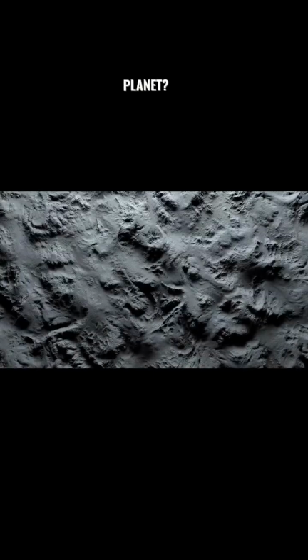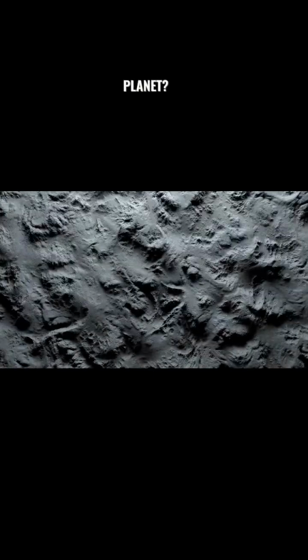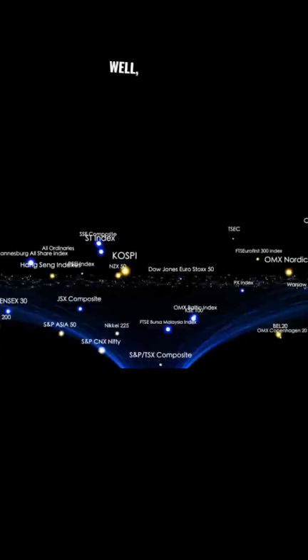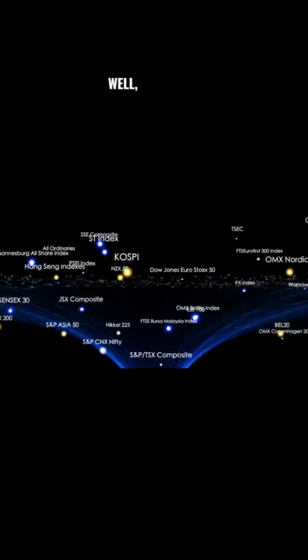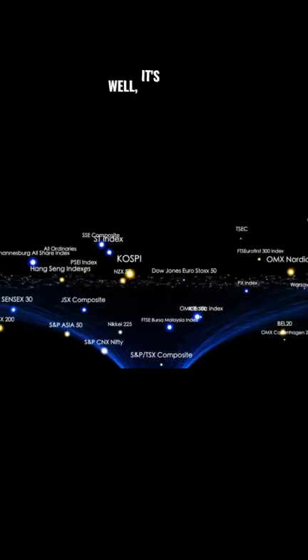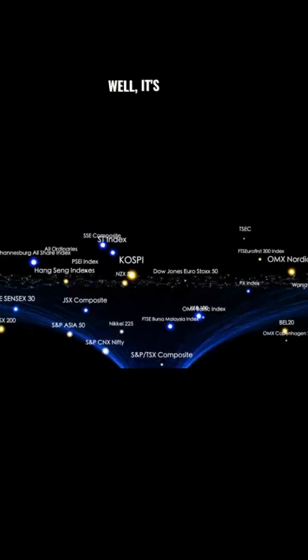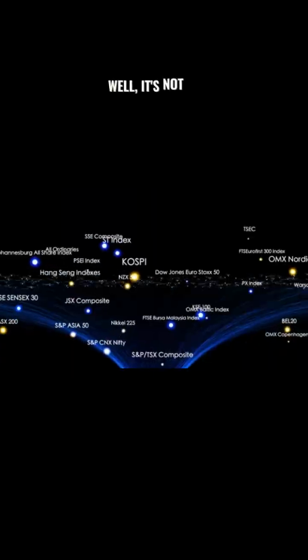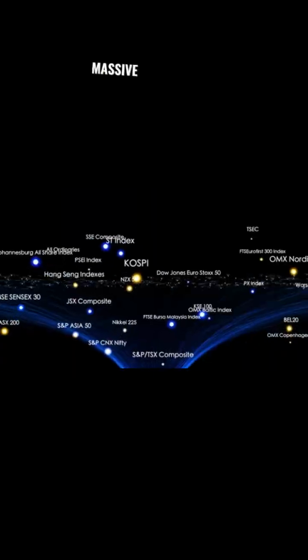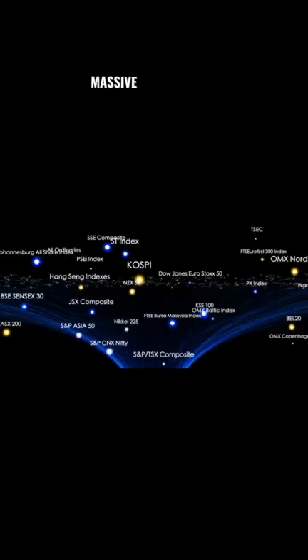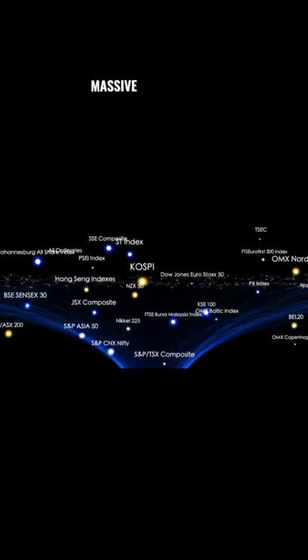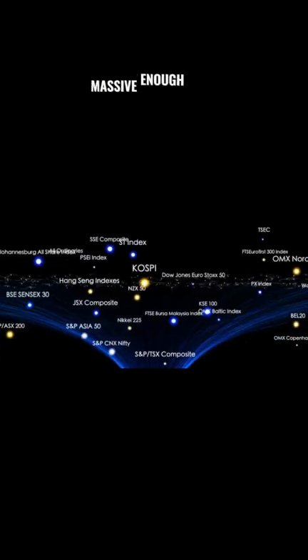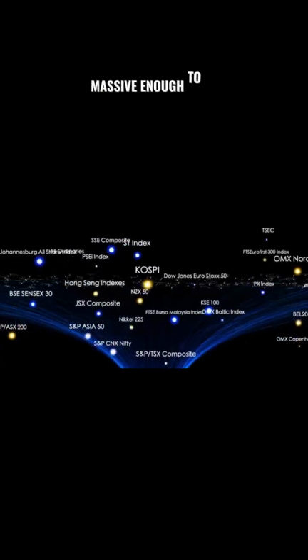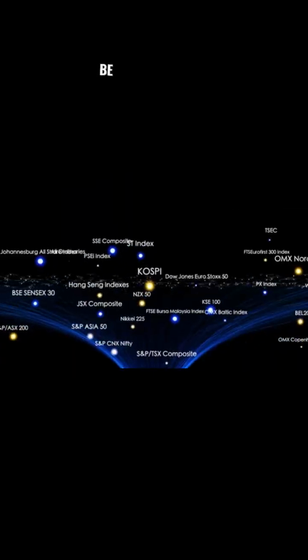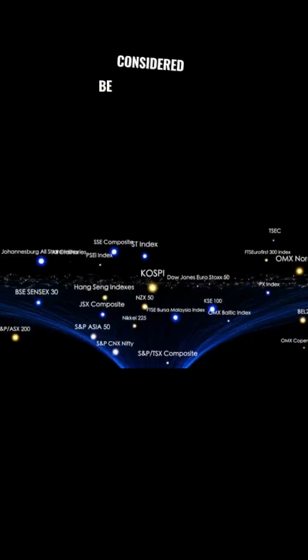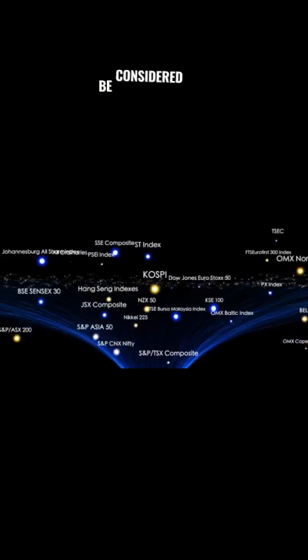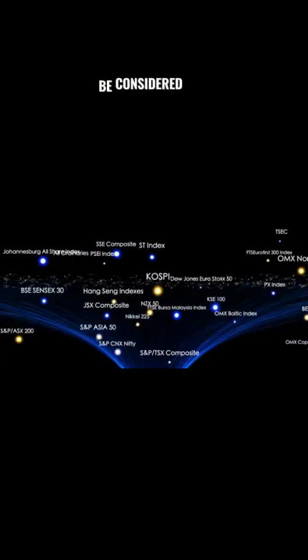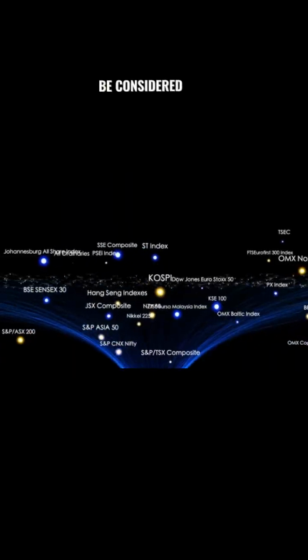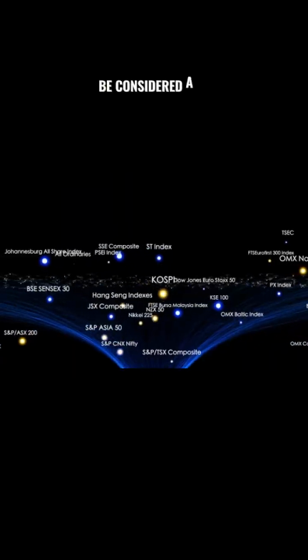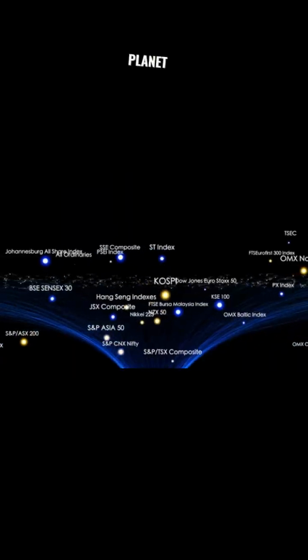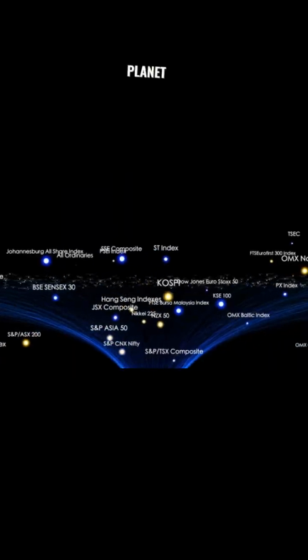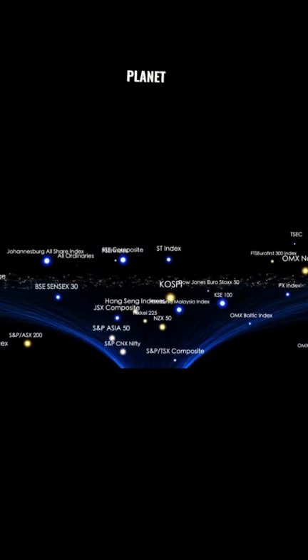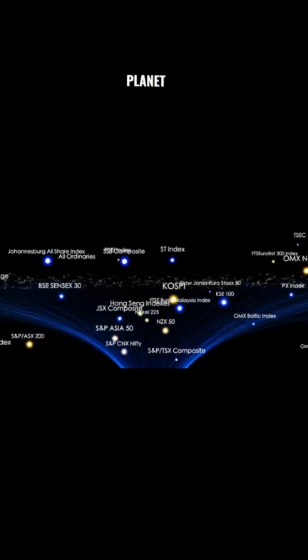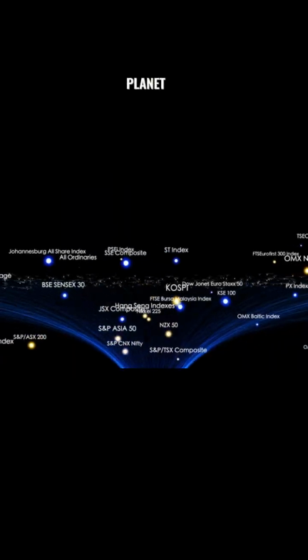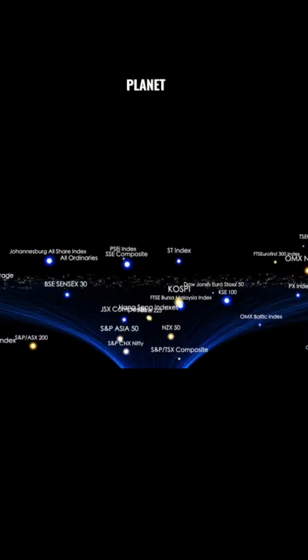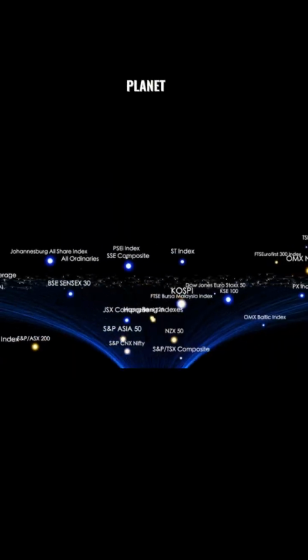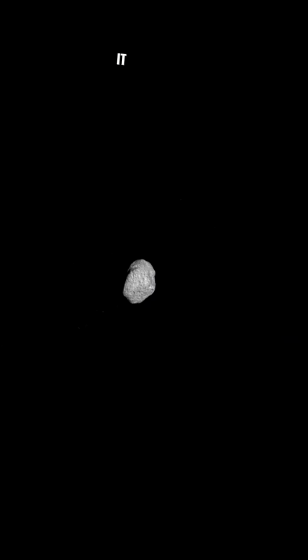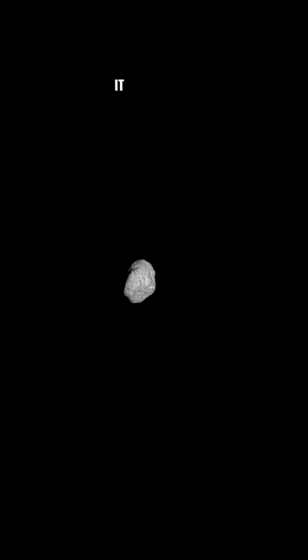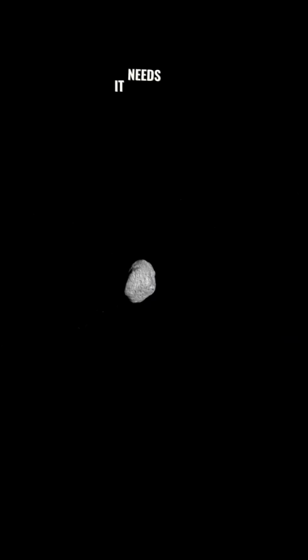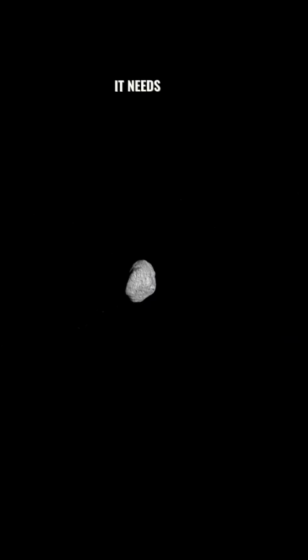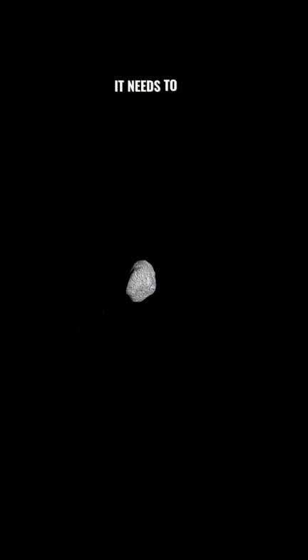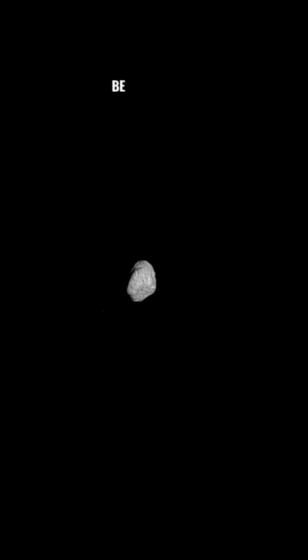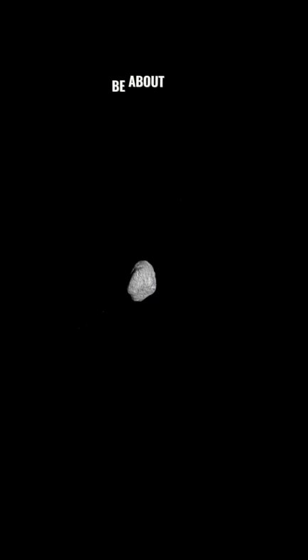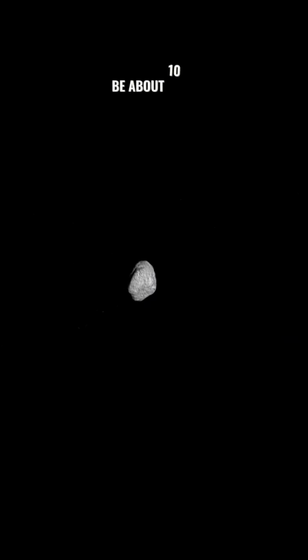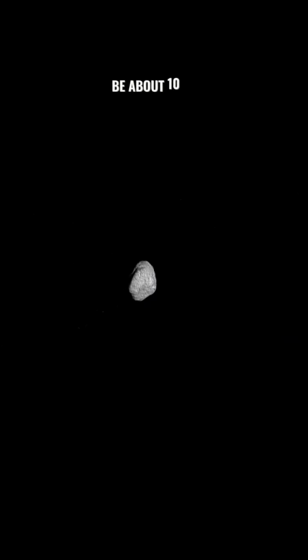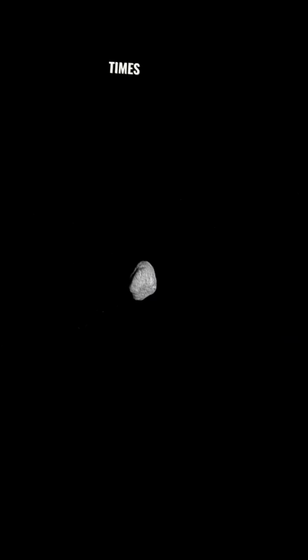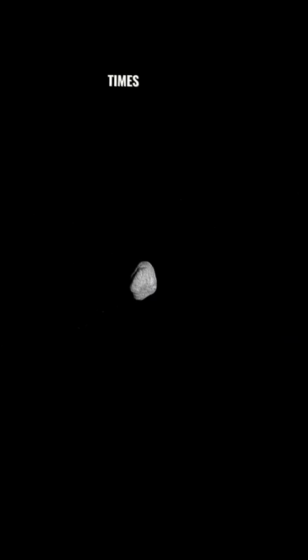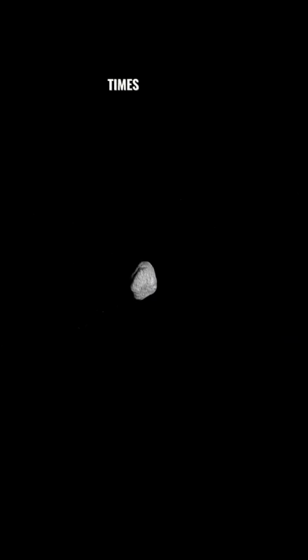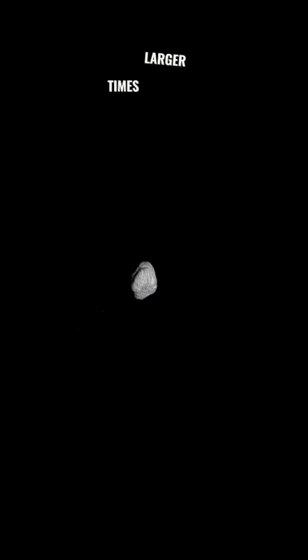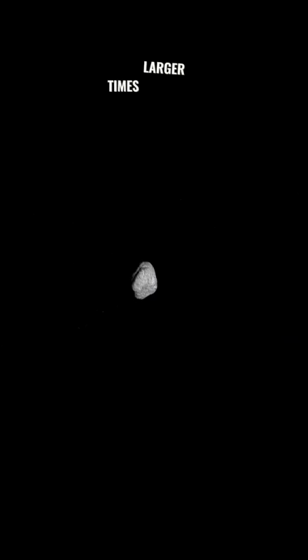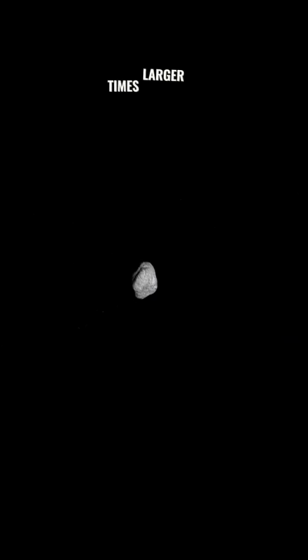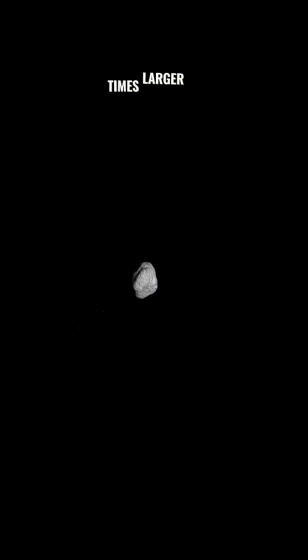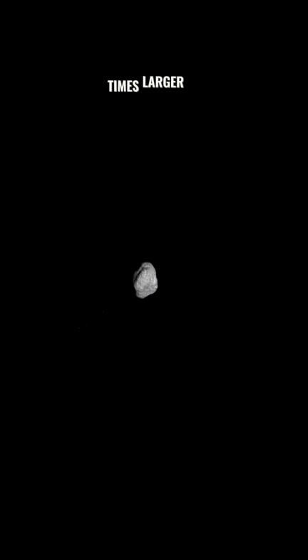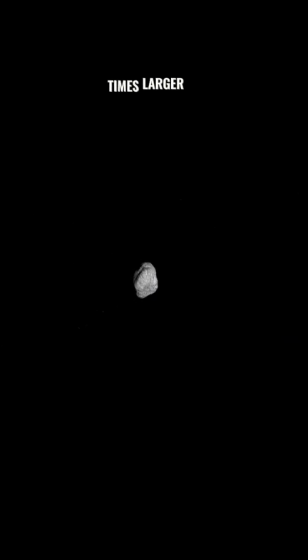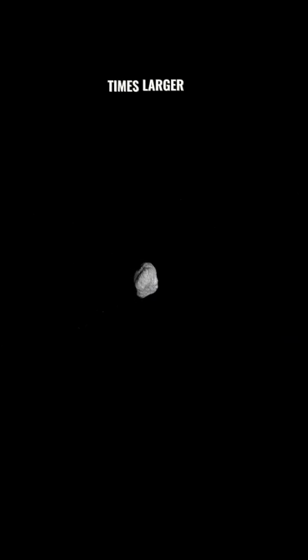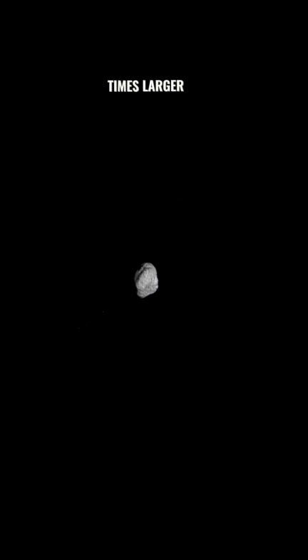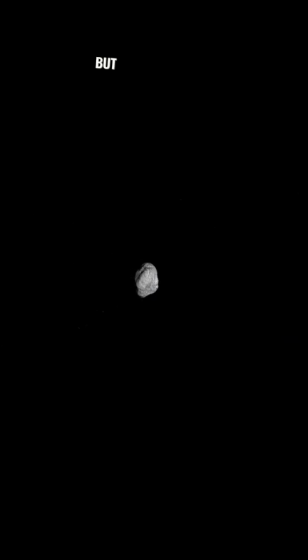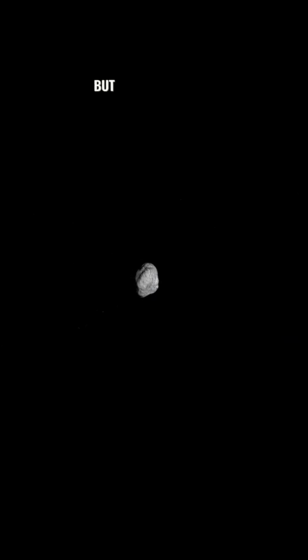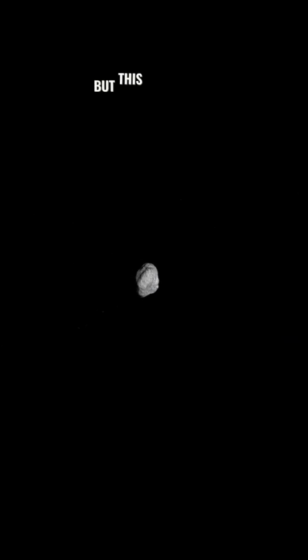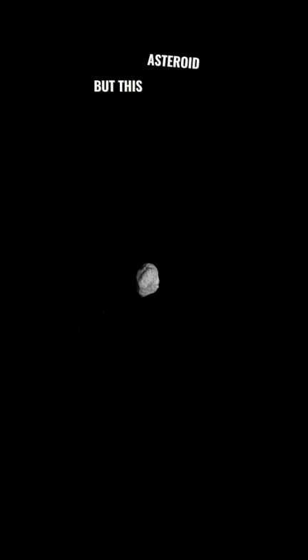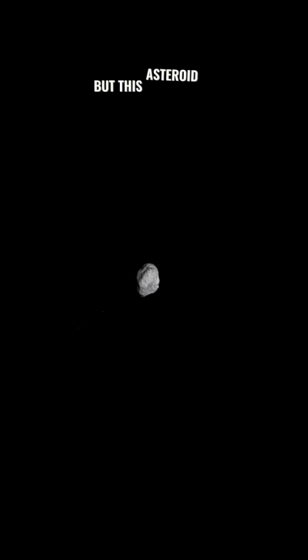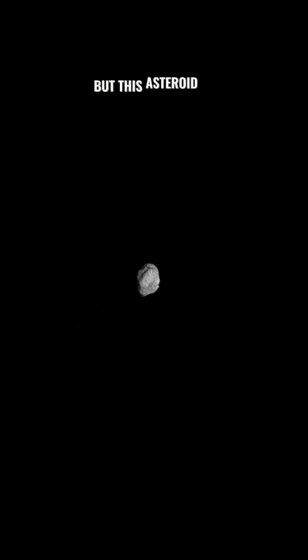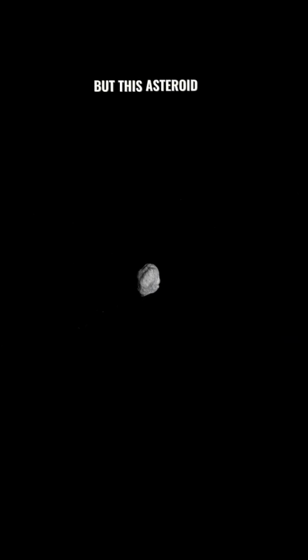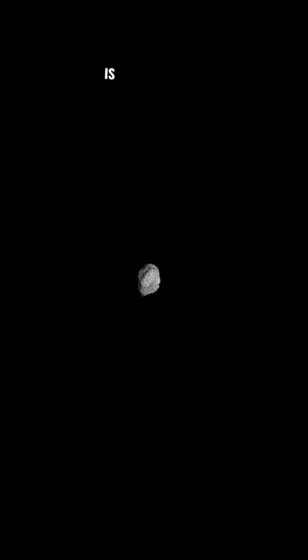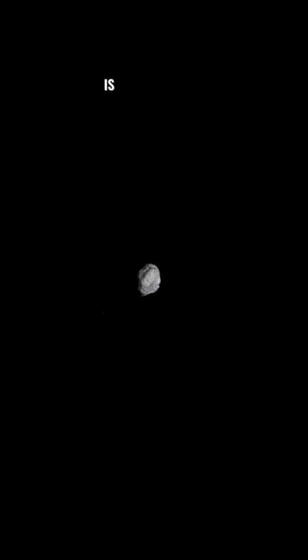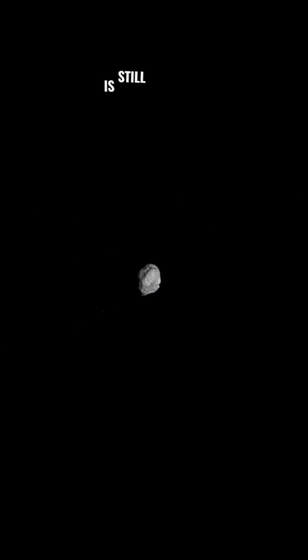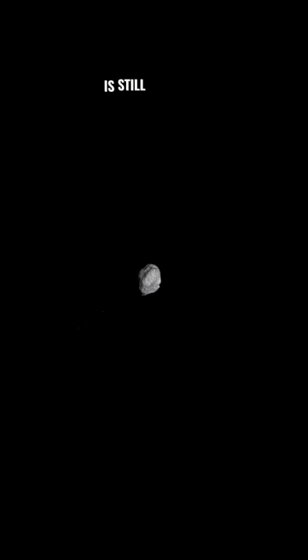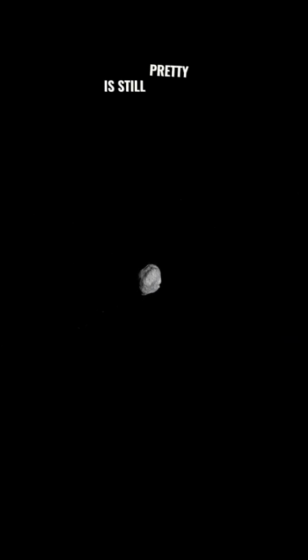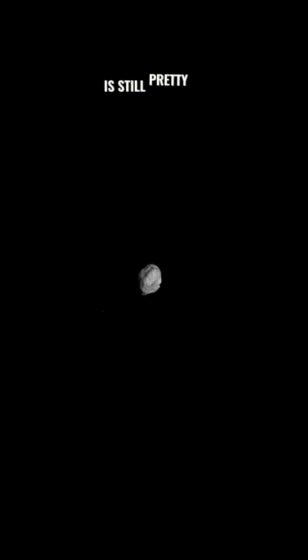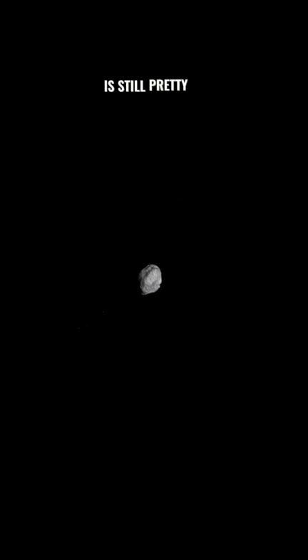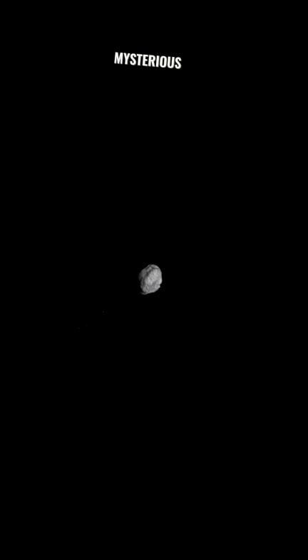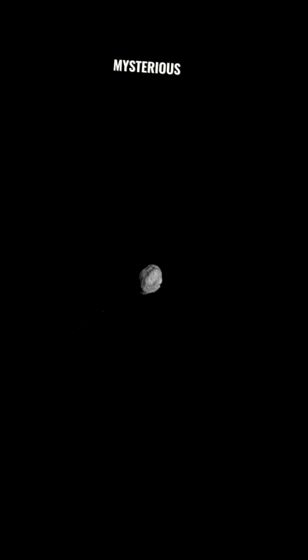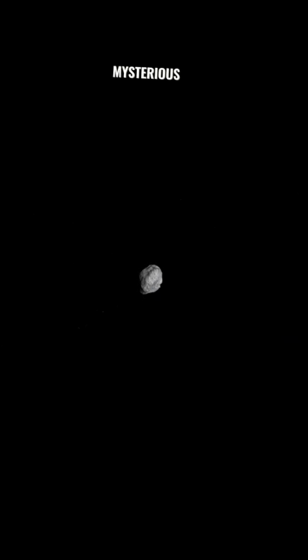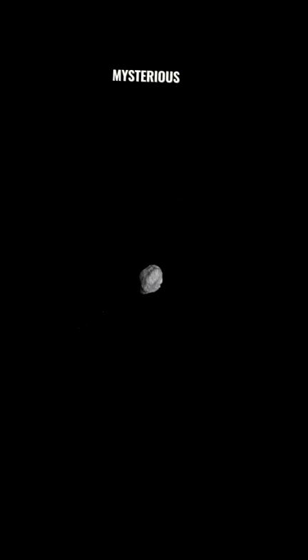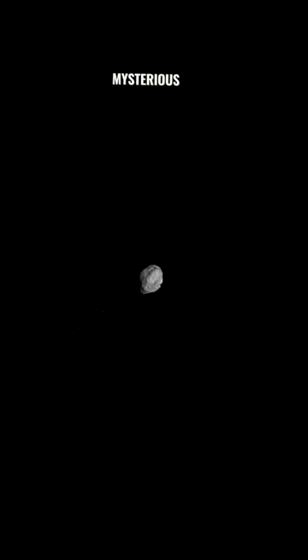Well, it's not massive enough to be considered a planet. It needs to be about 10 times larger. But this asteroid is still pretty mysterious.